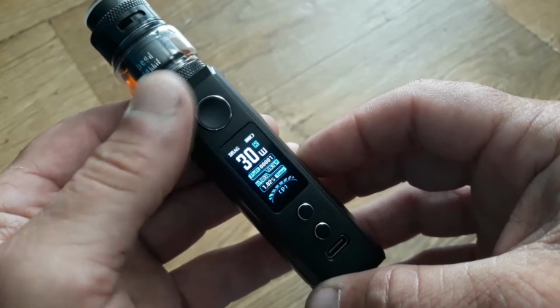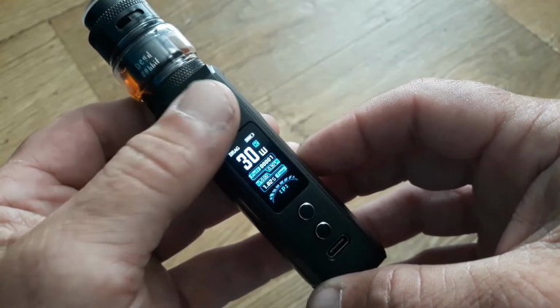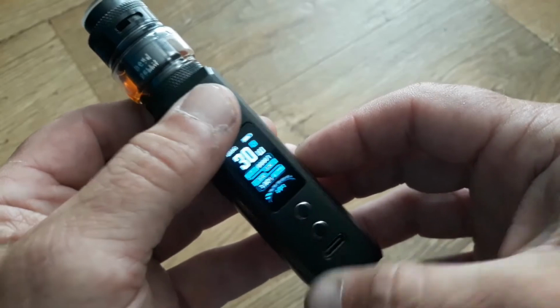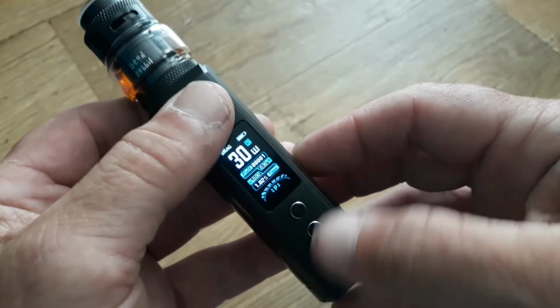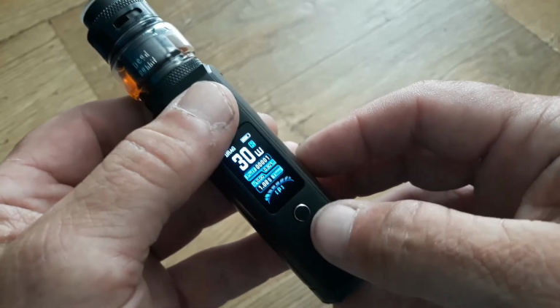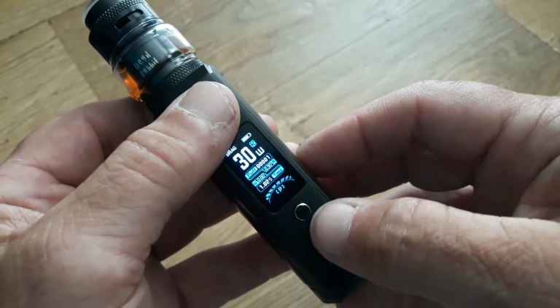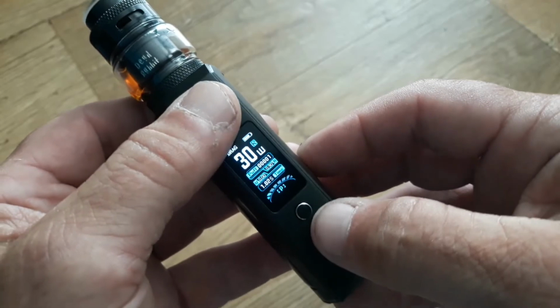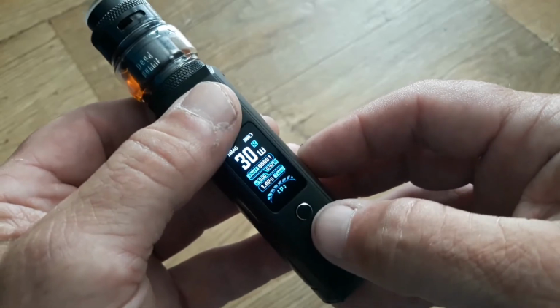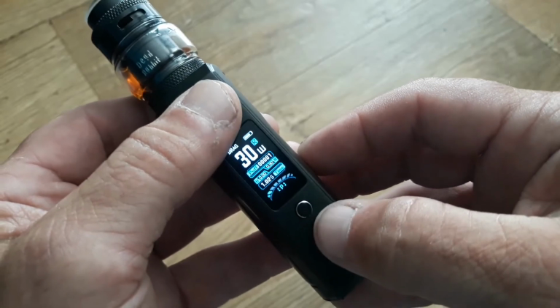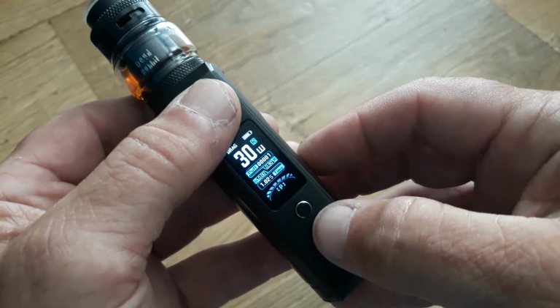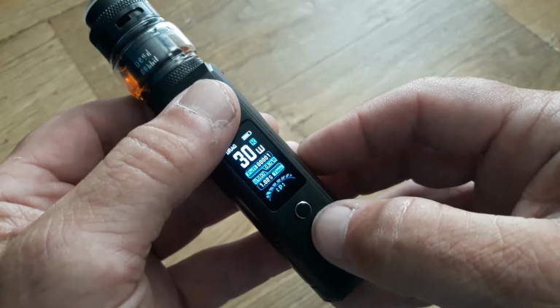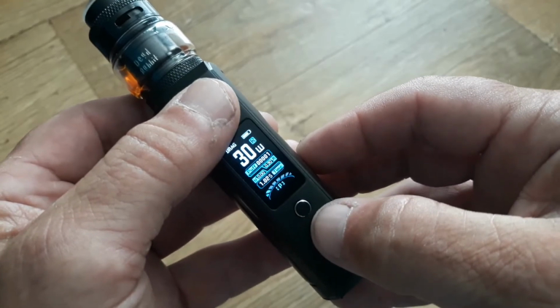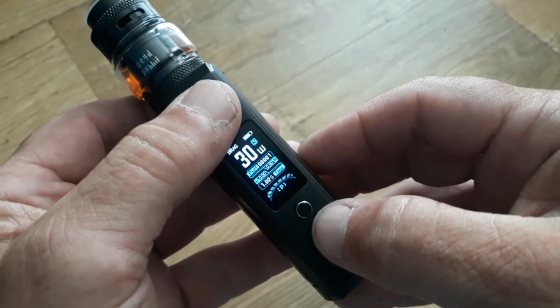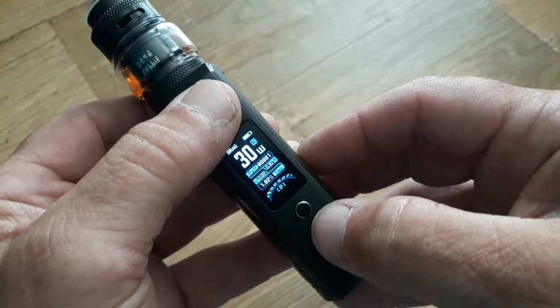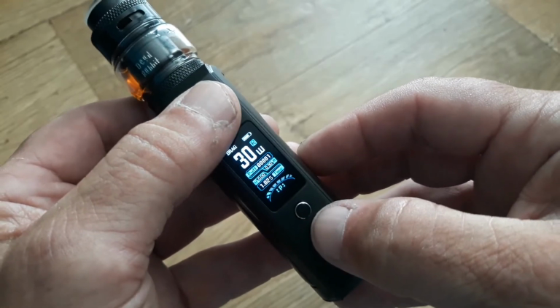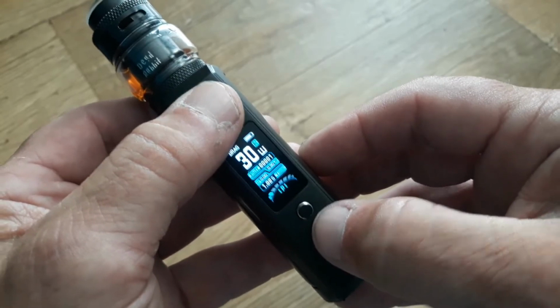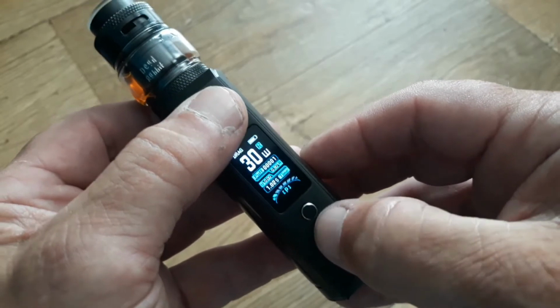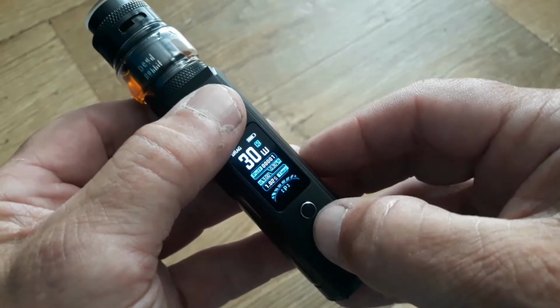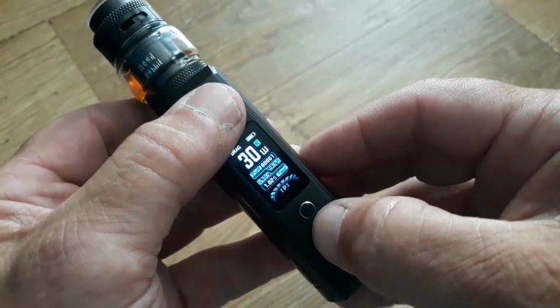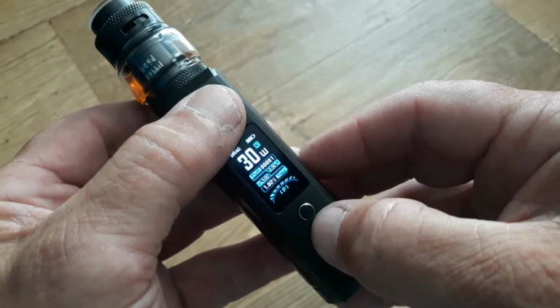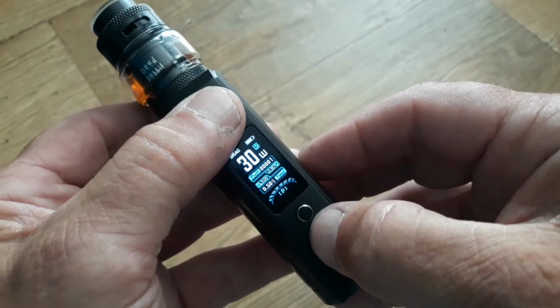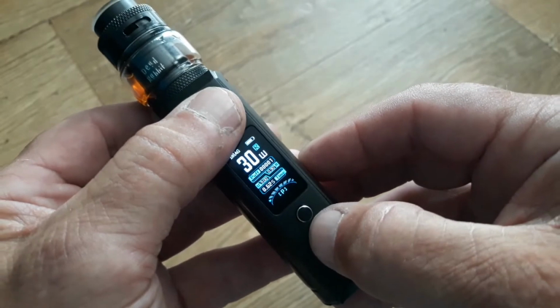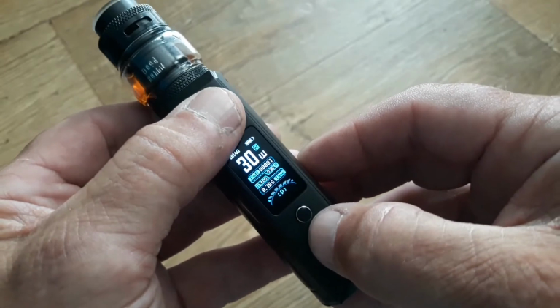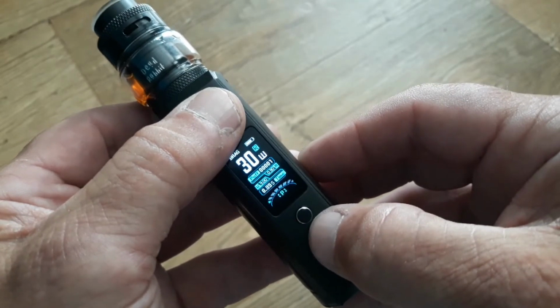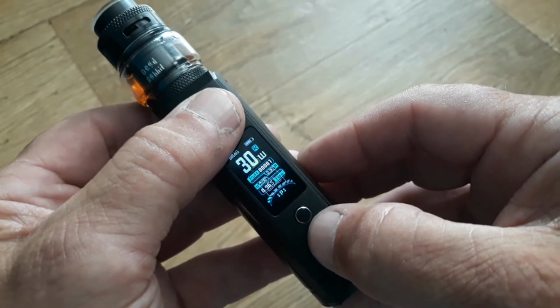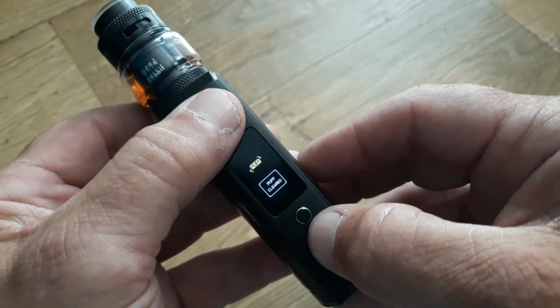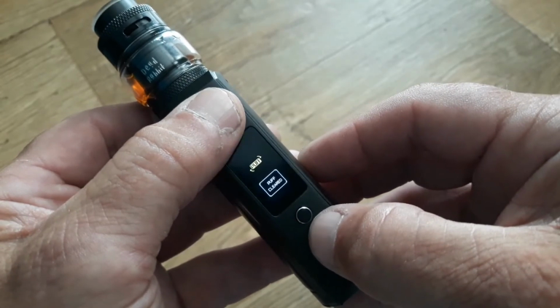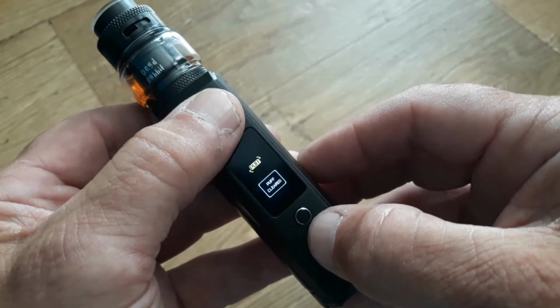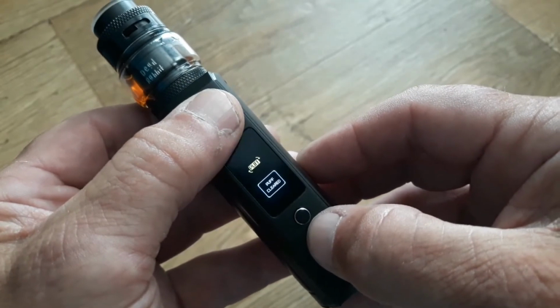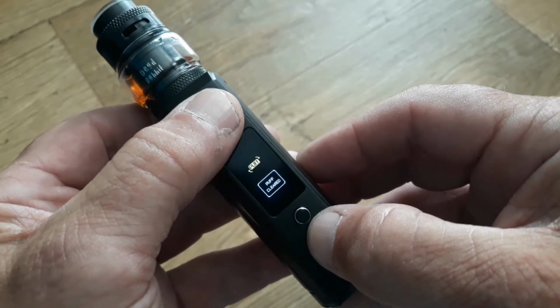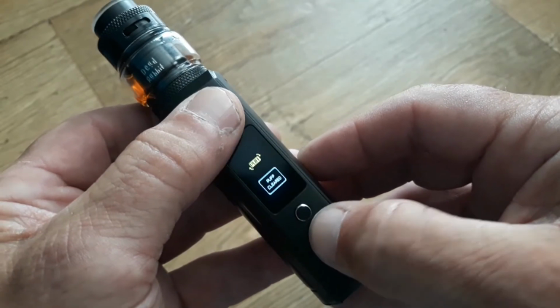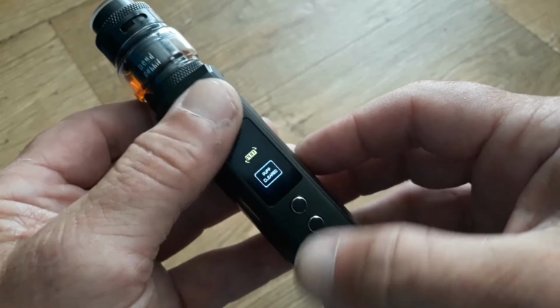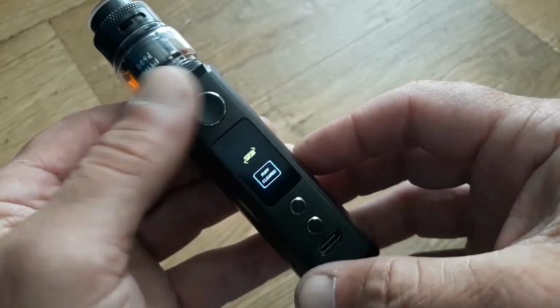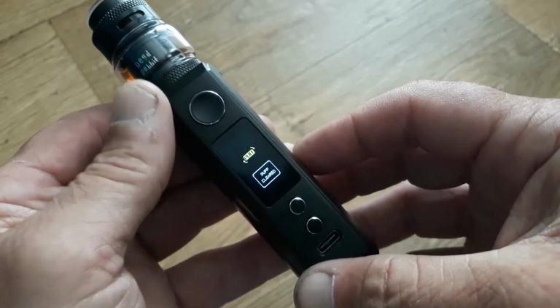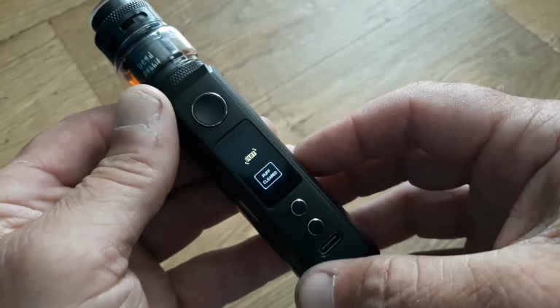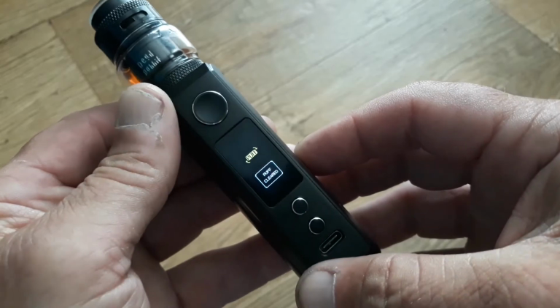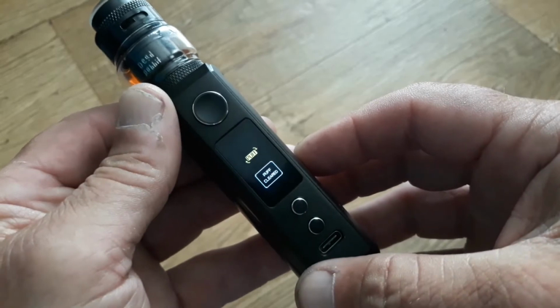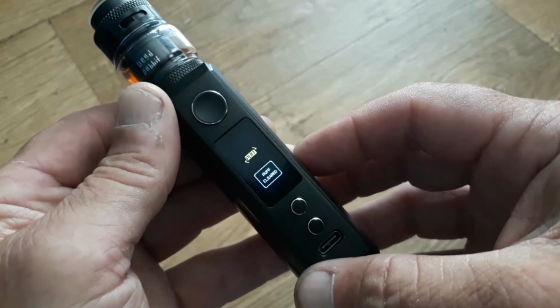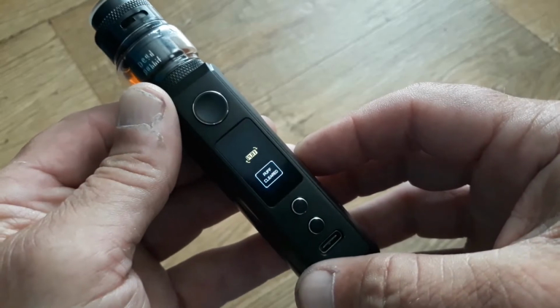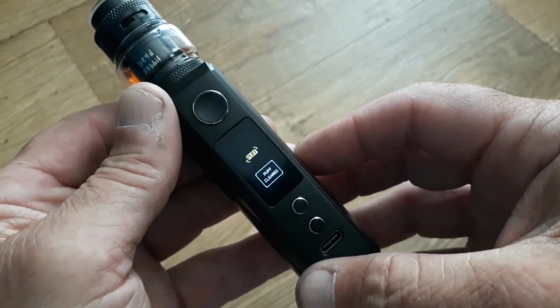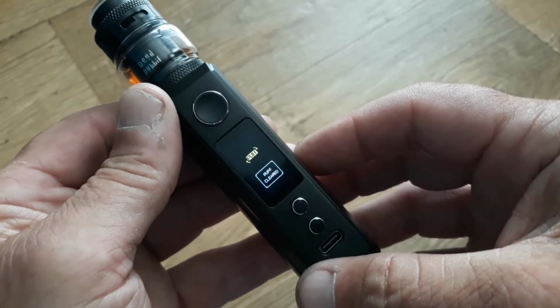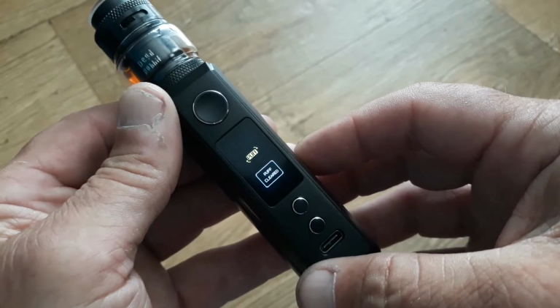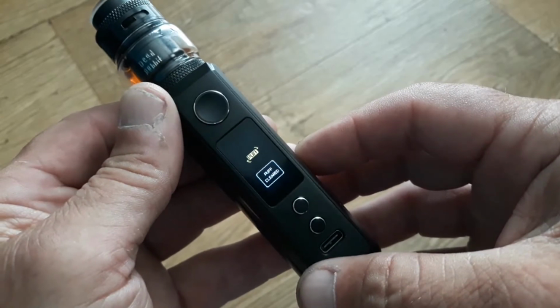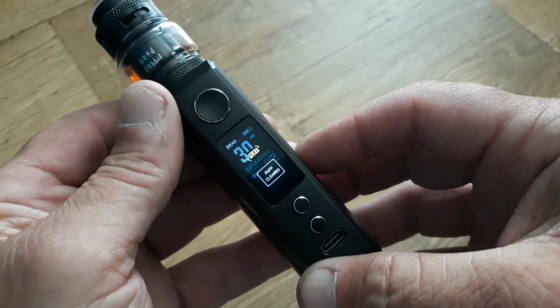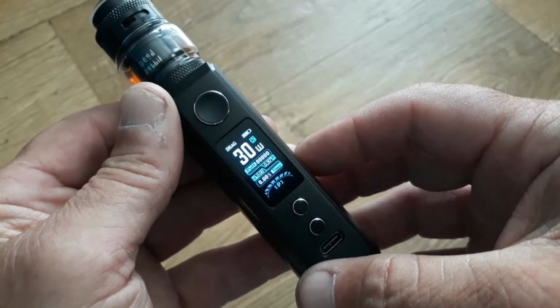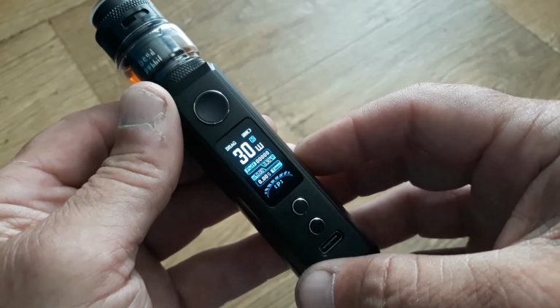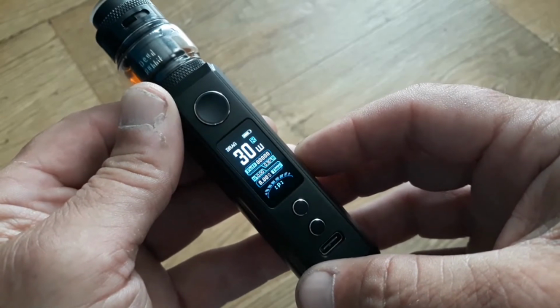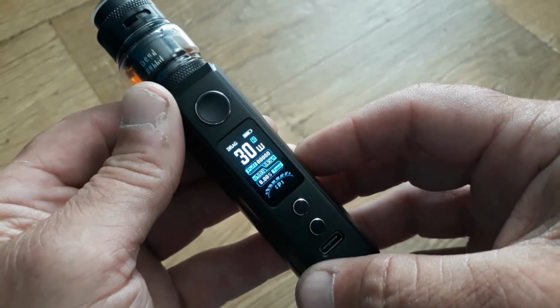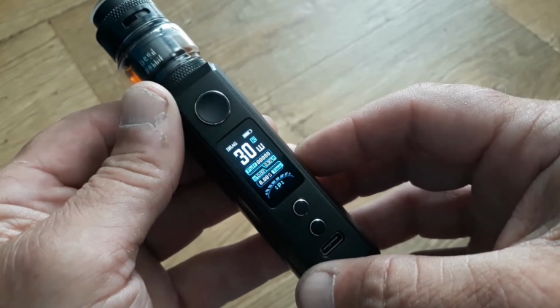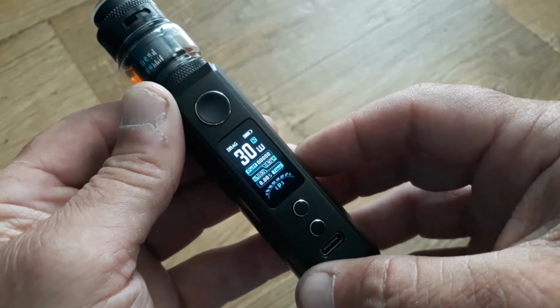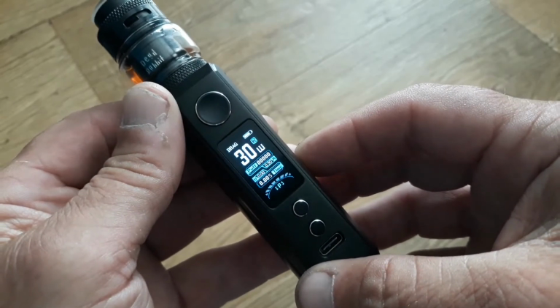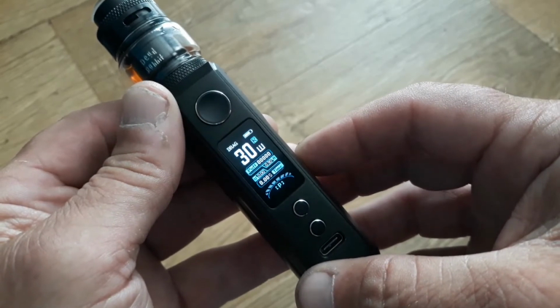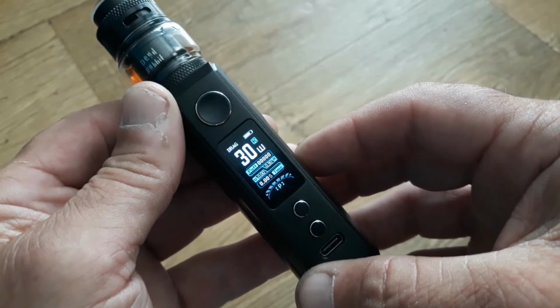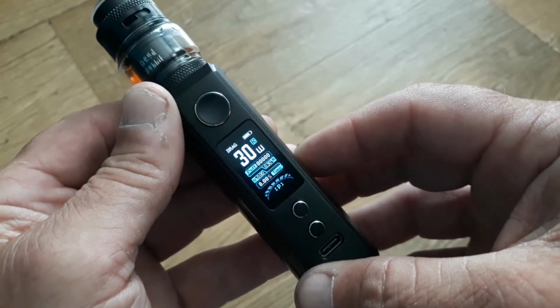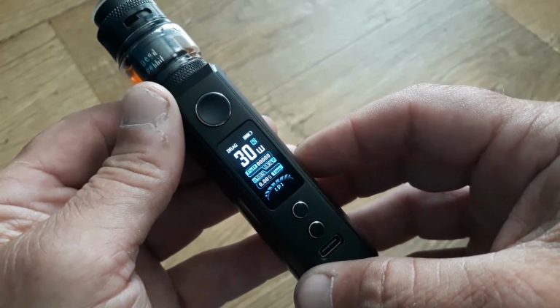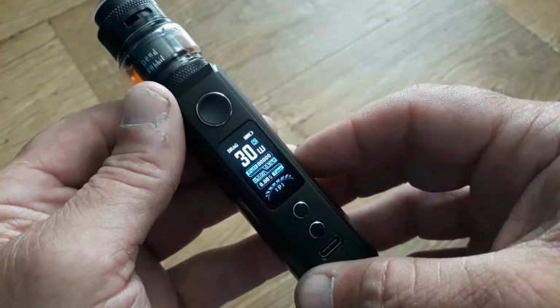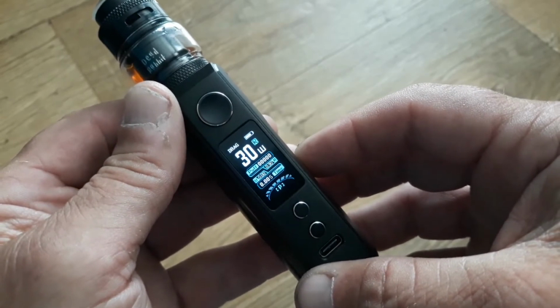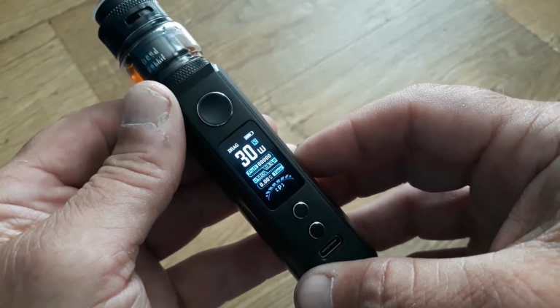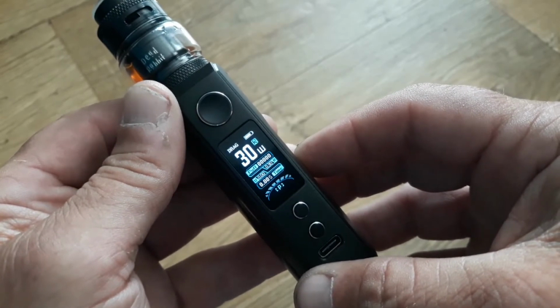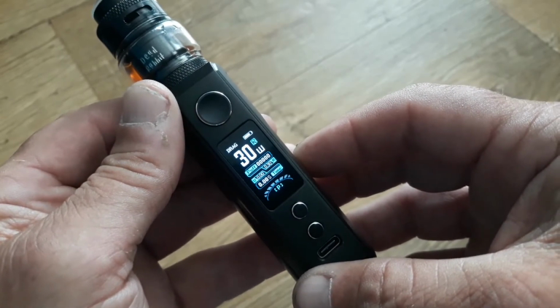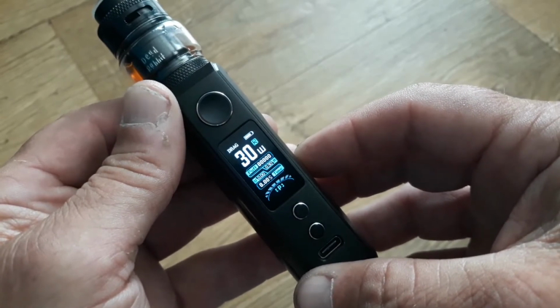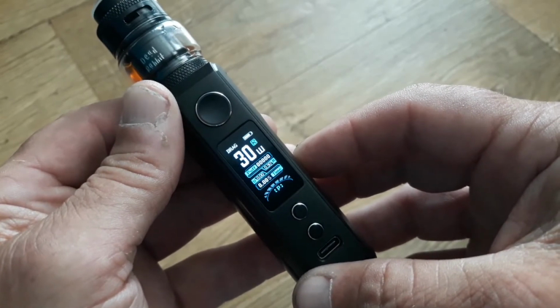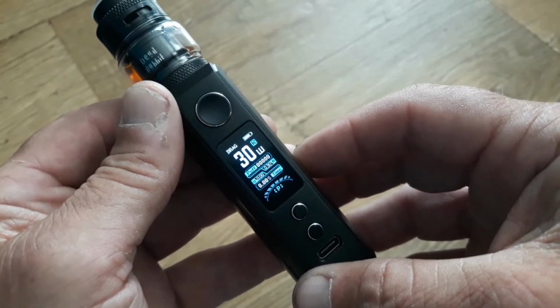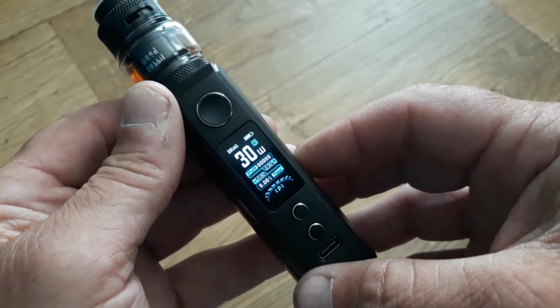Press fire and the down button — that will clear the puff counter. Simple as that.